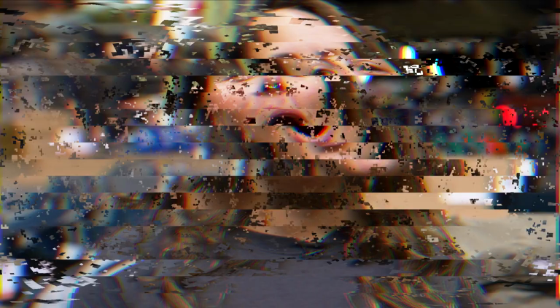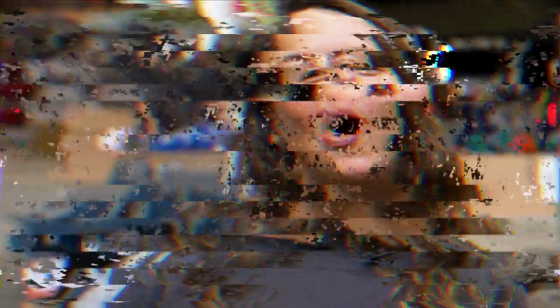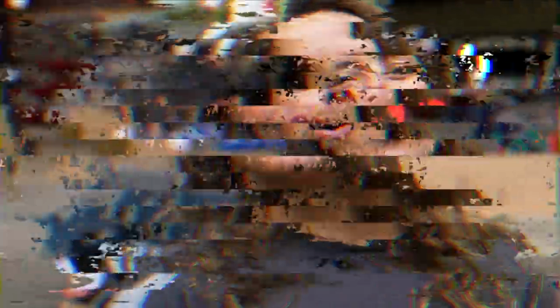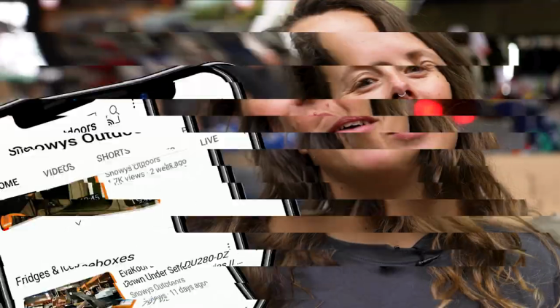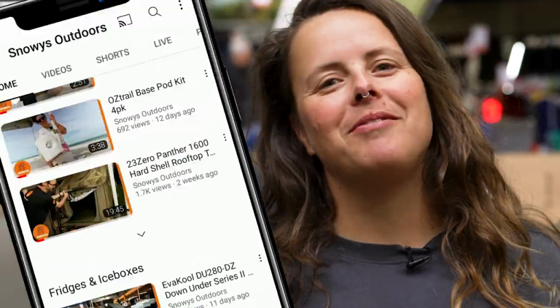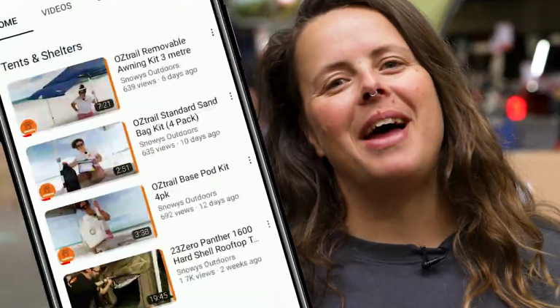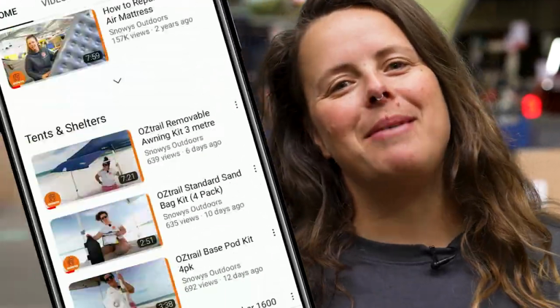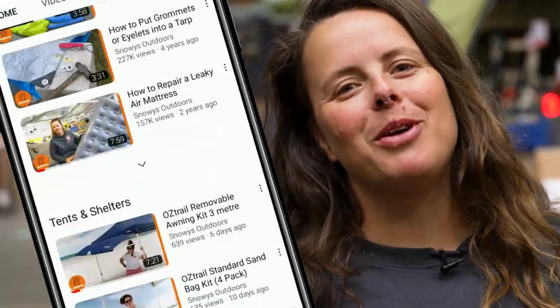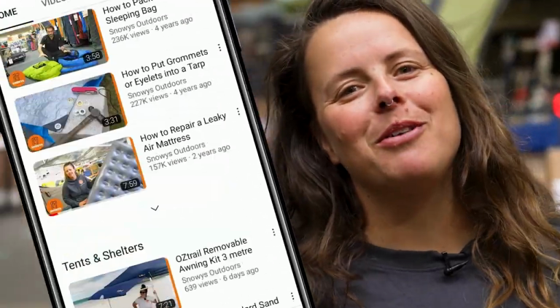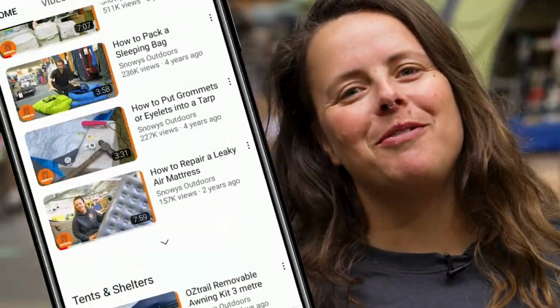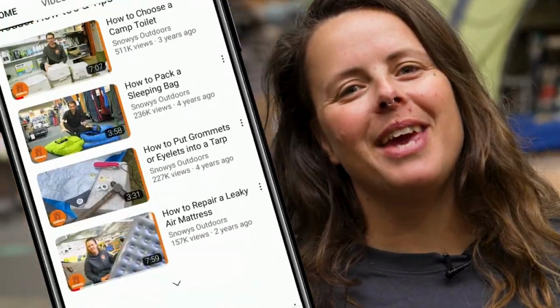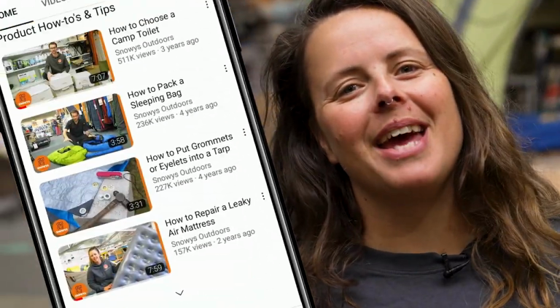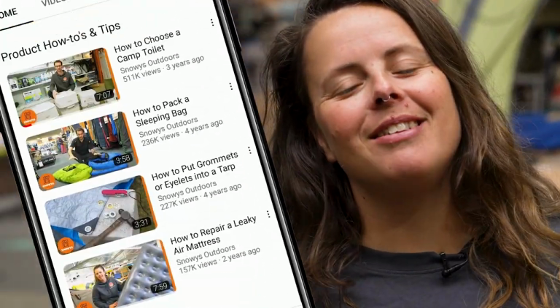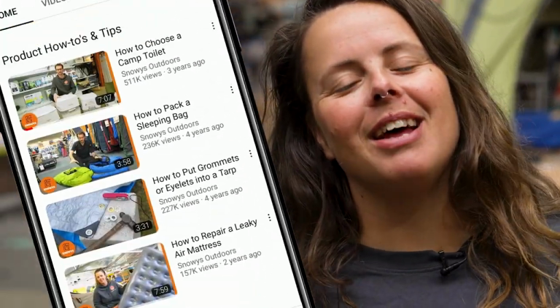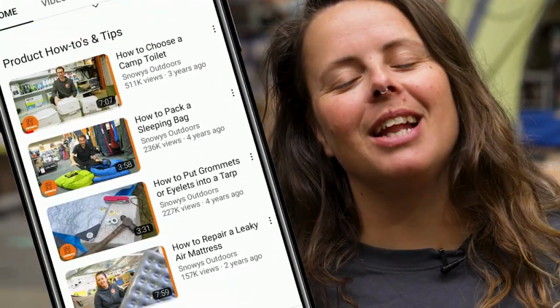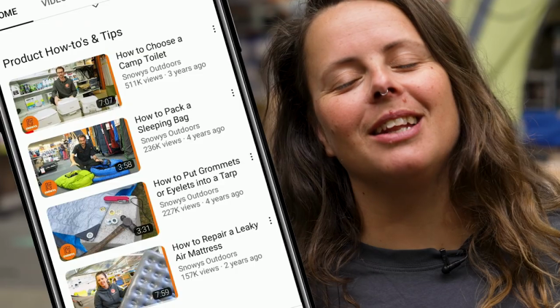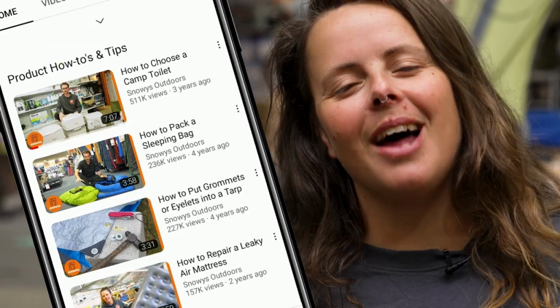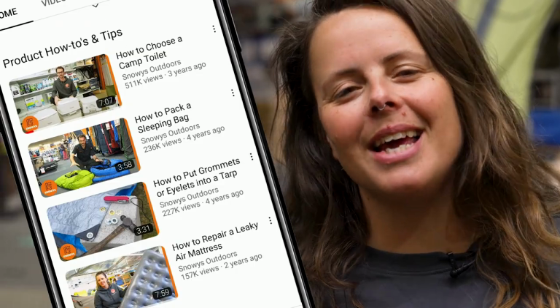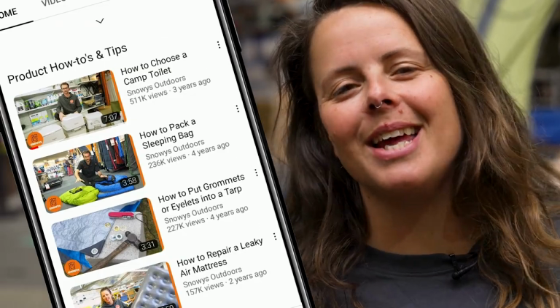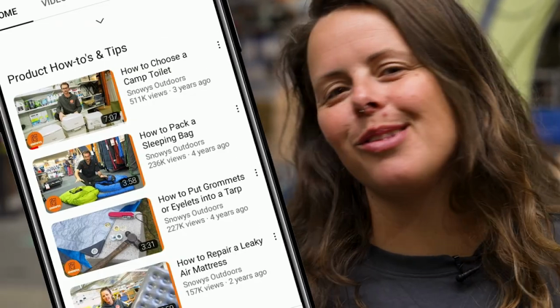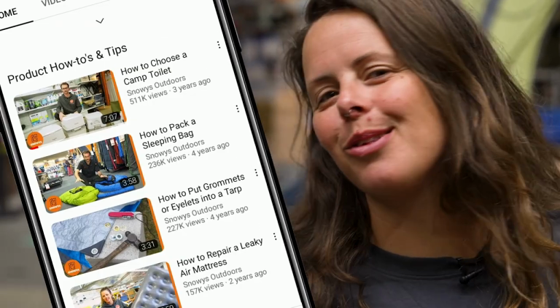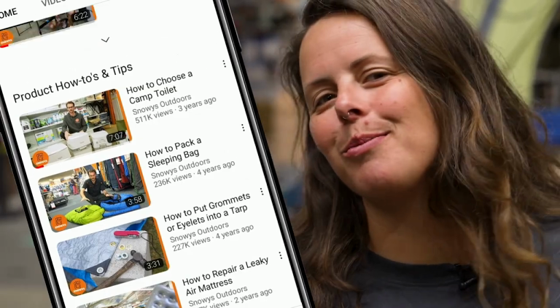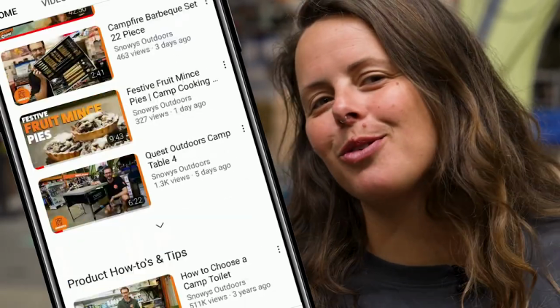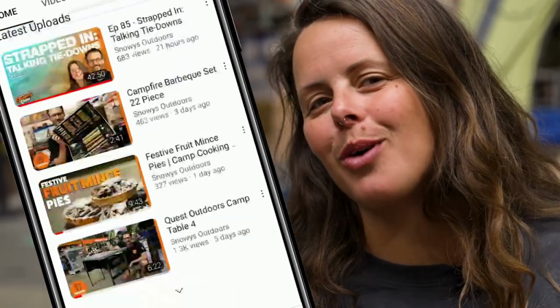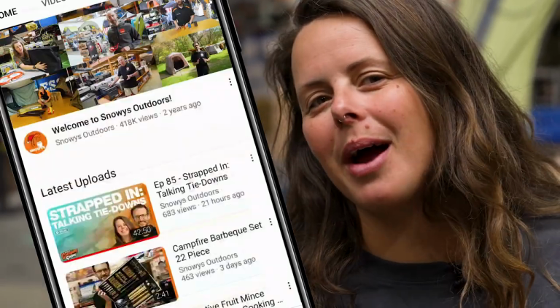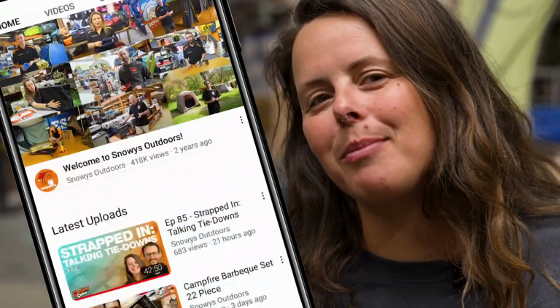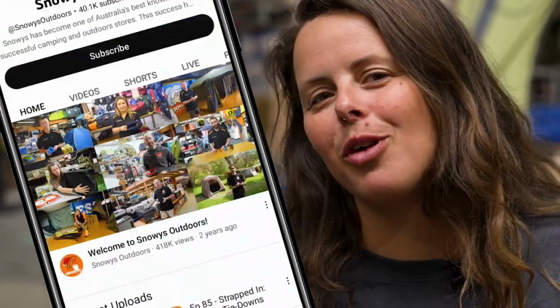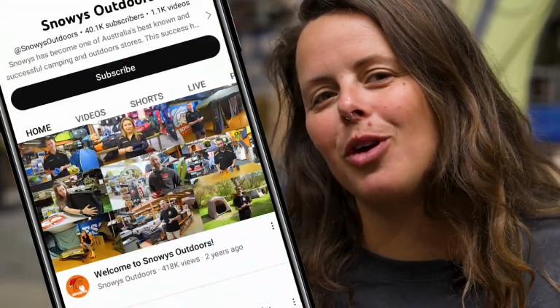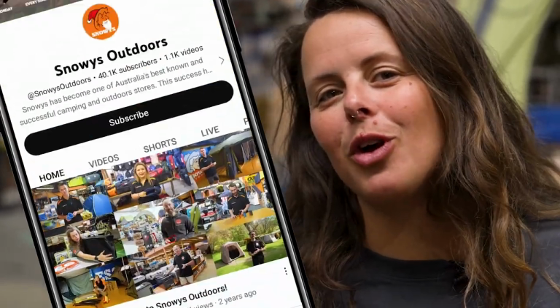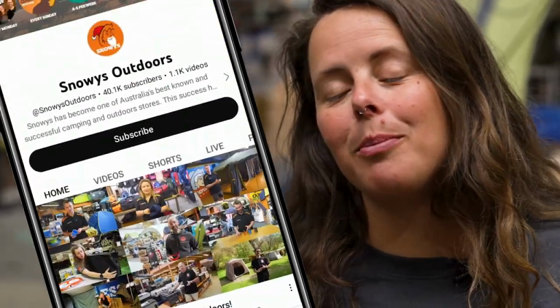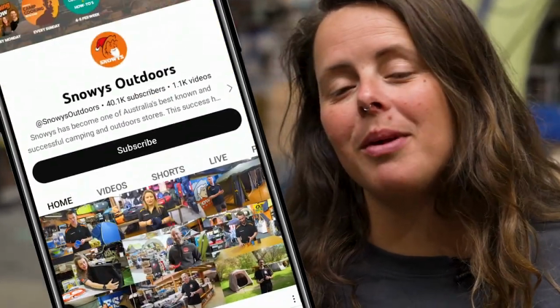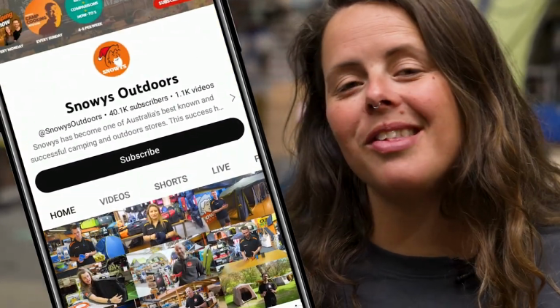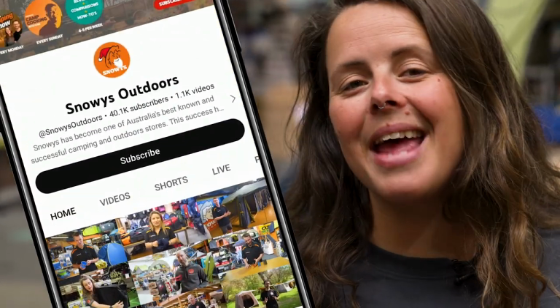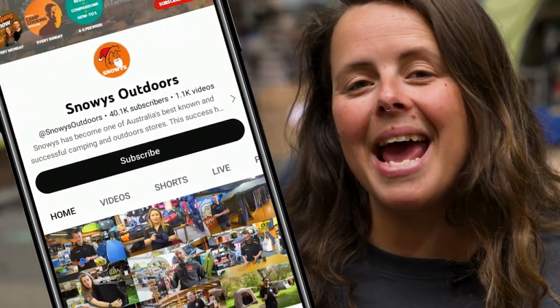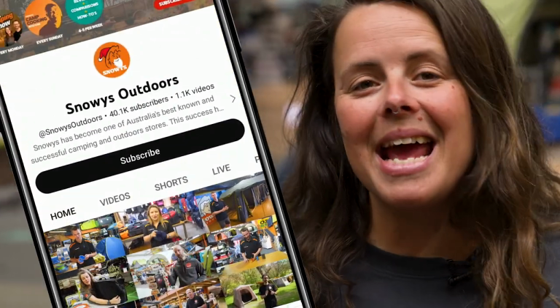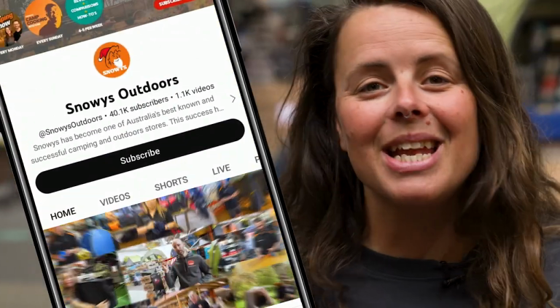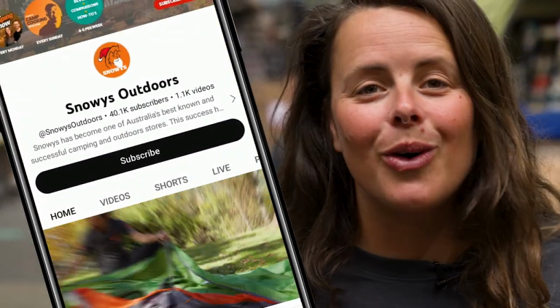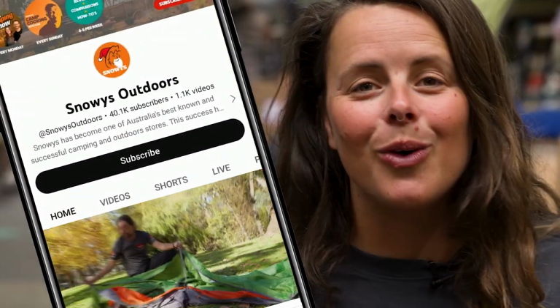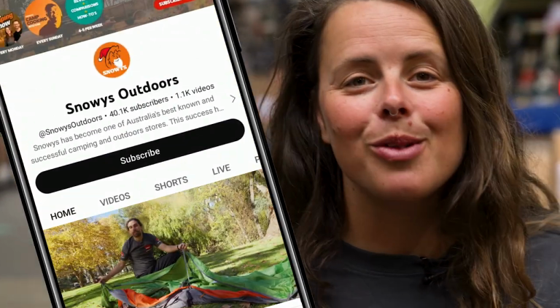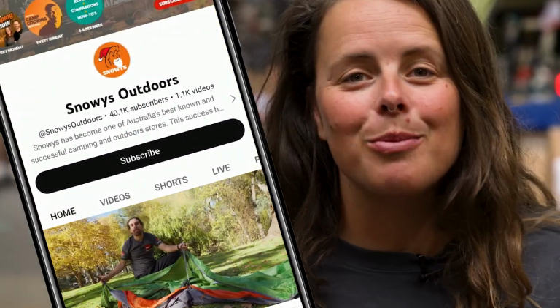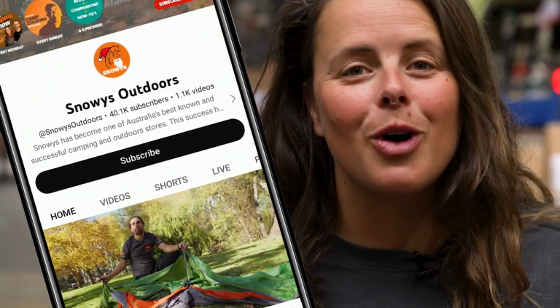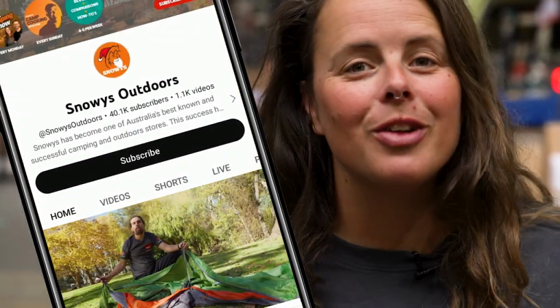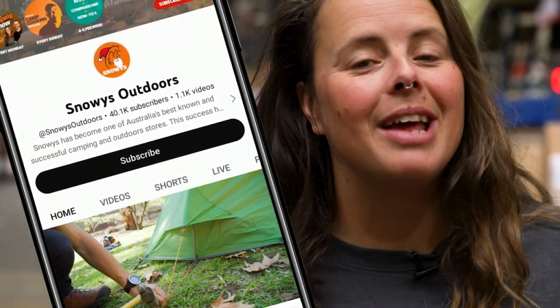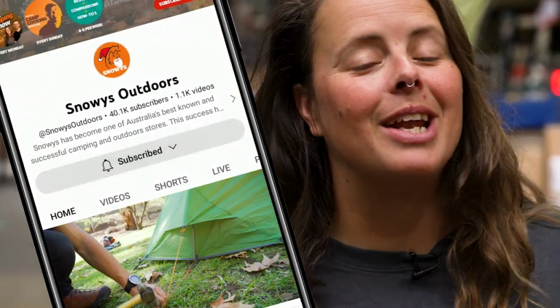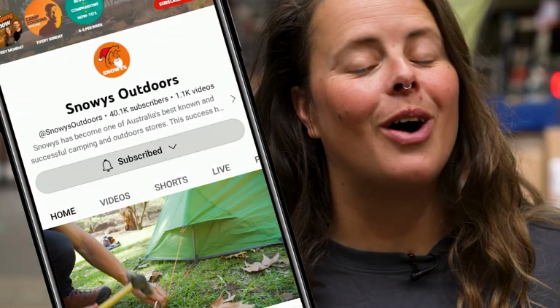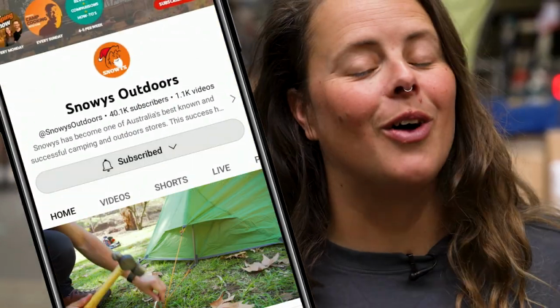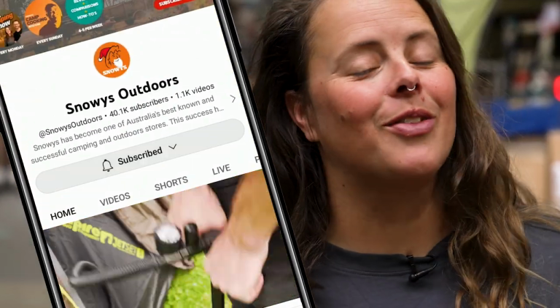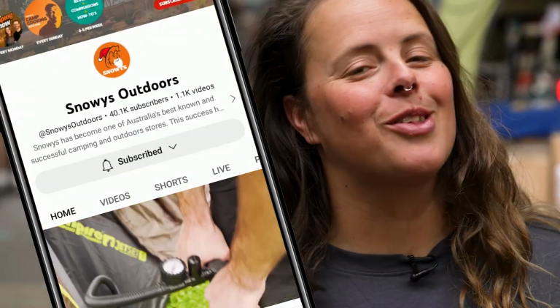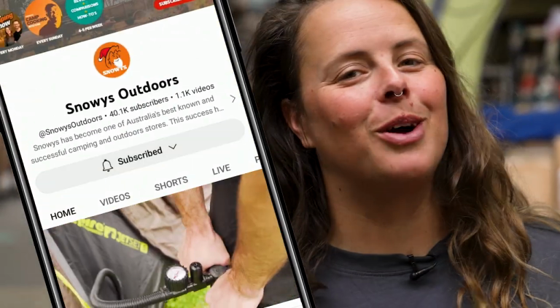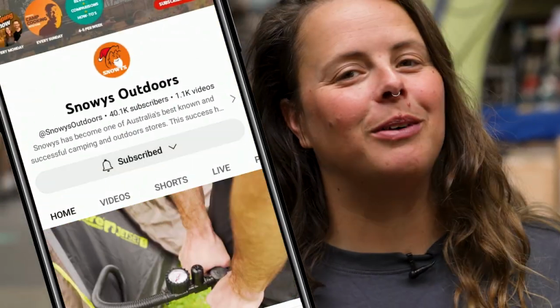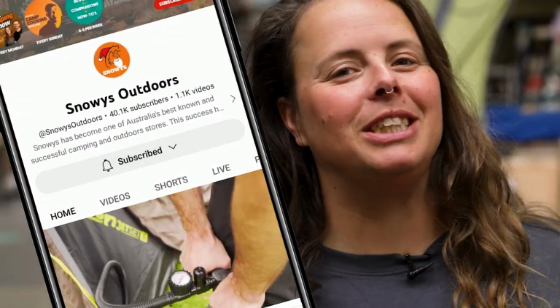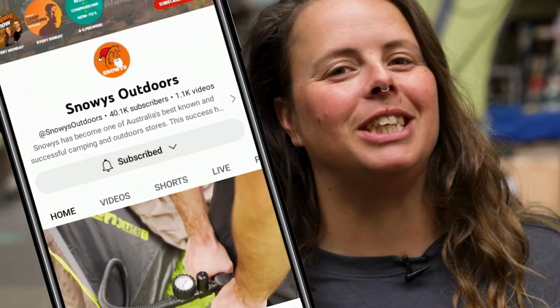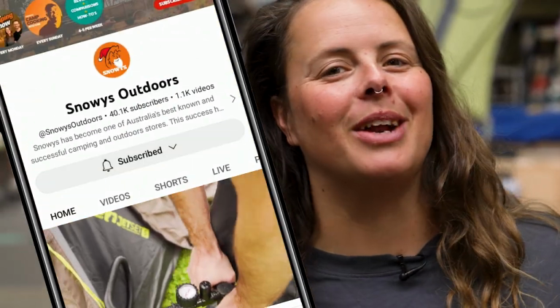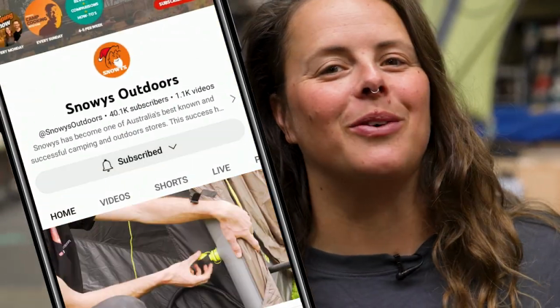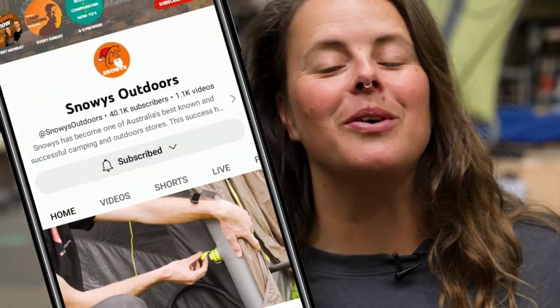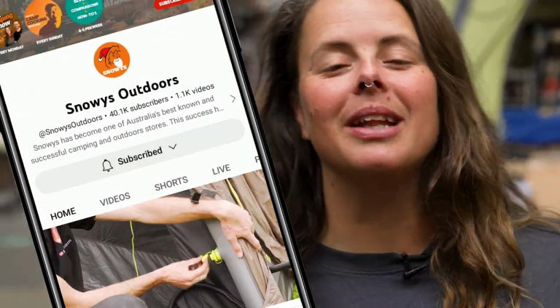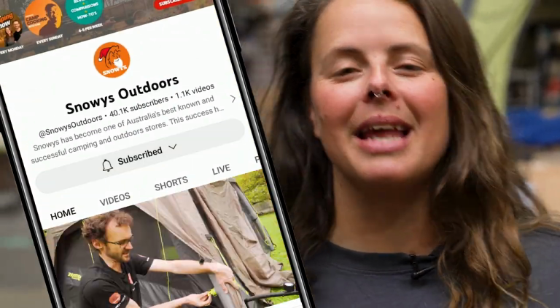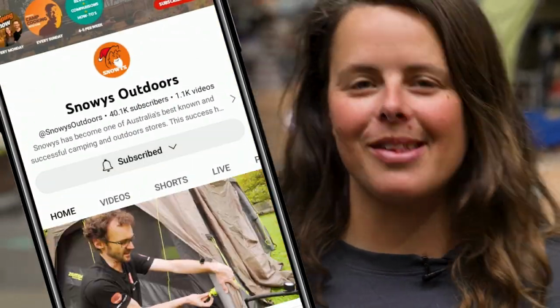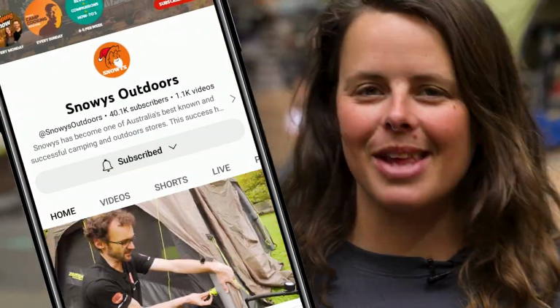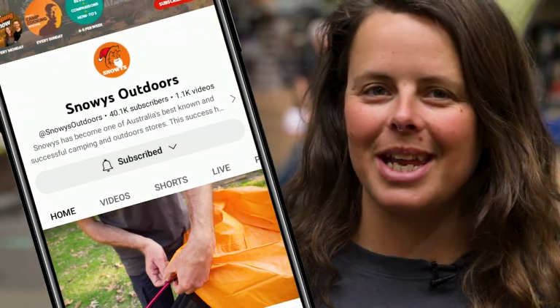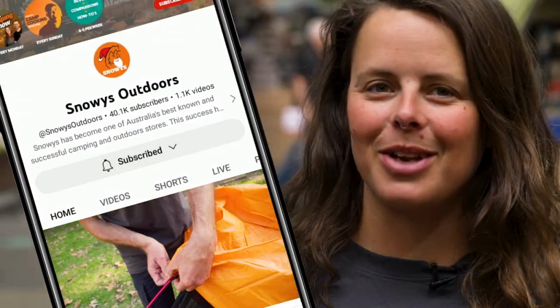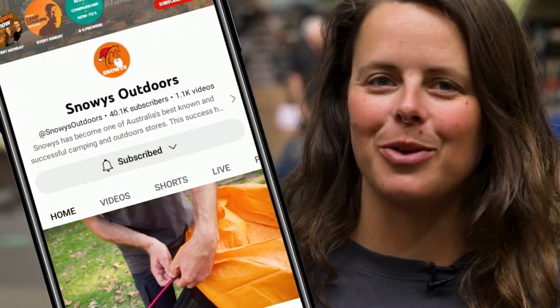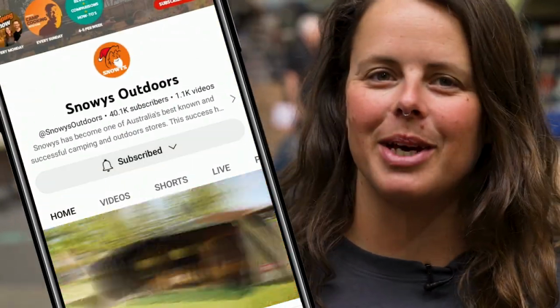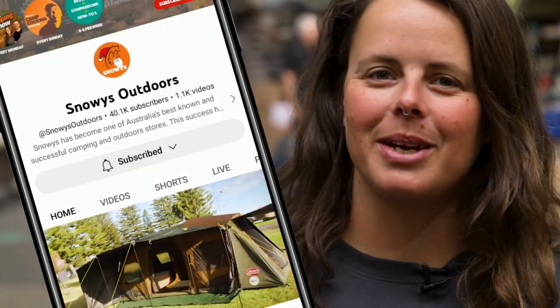Hold up fam — don't forget to like and subscribe so you don't miss any awesome content on the Snowys channel. Let's get into it.